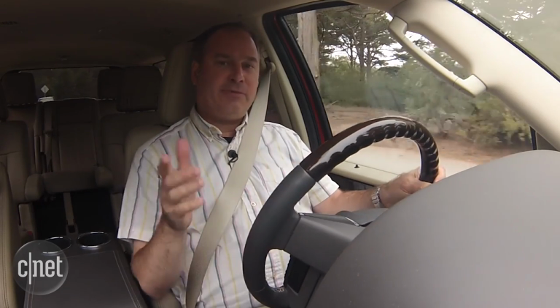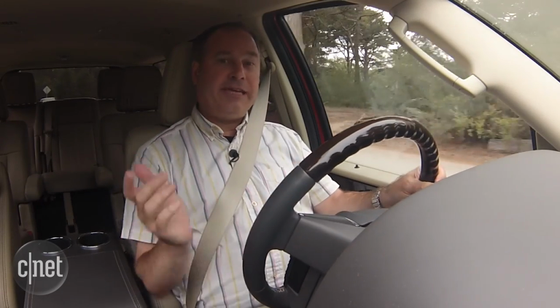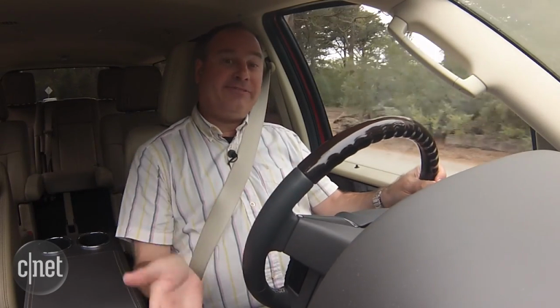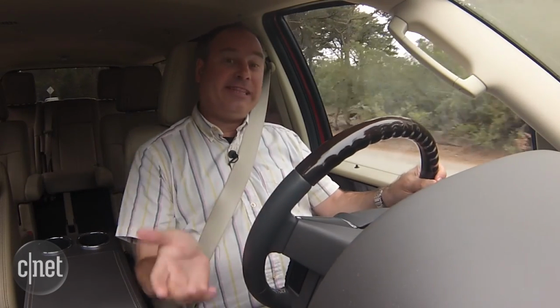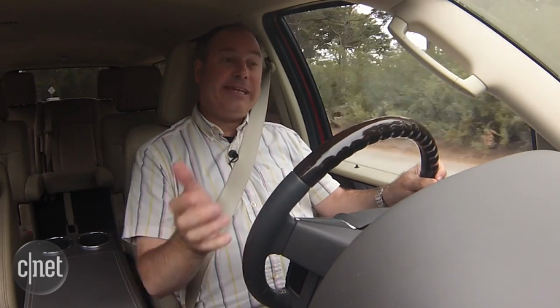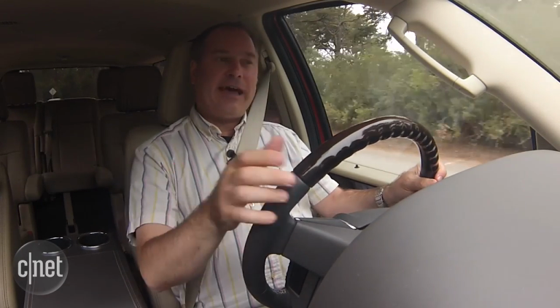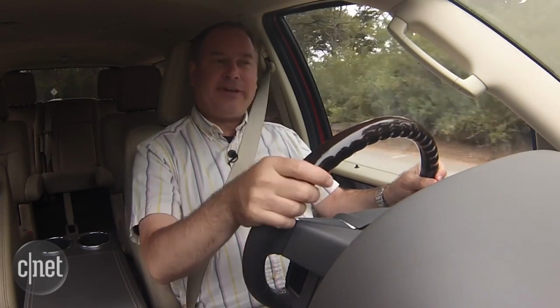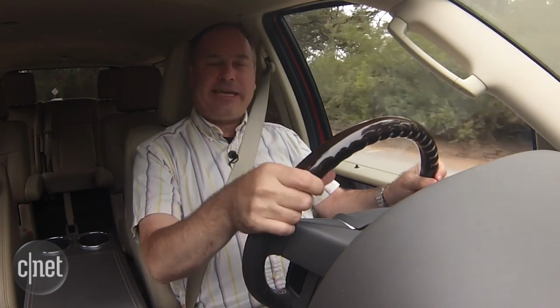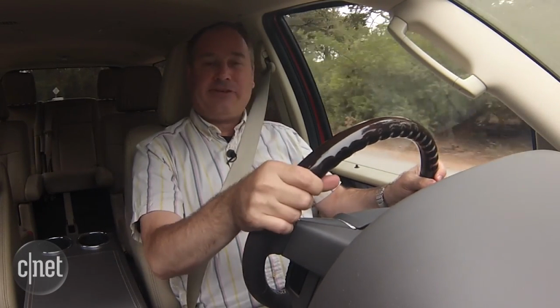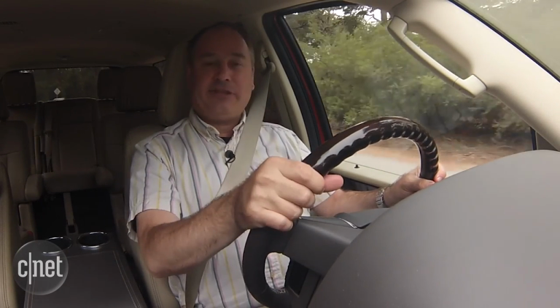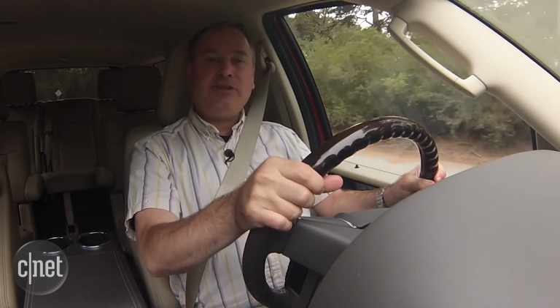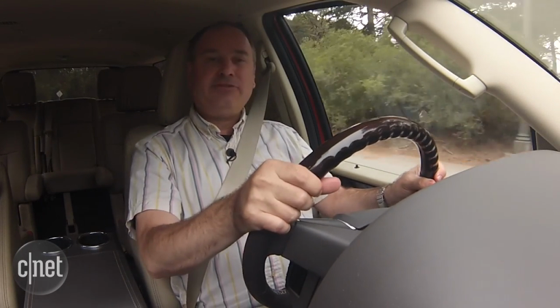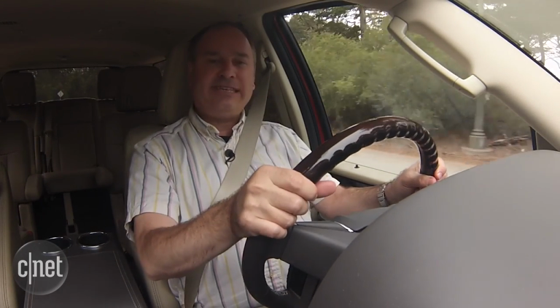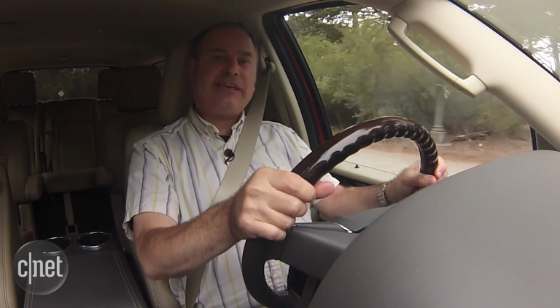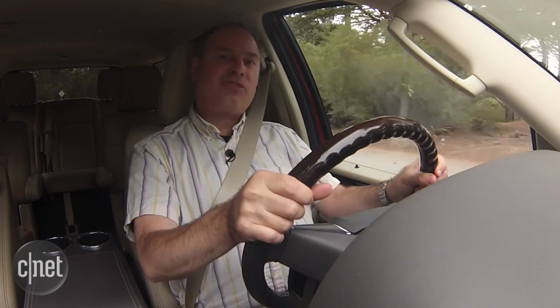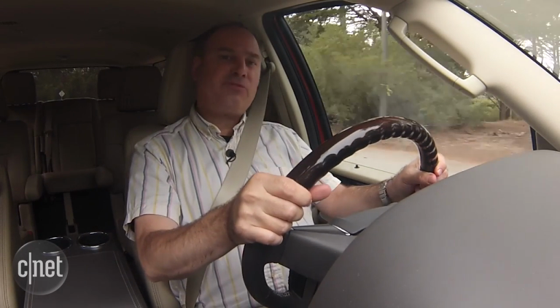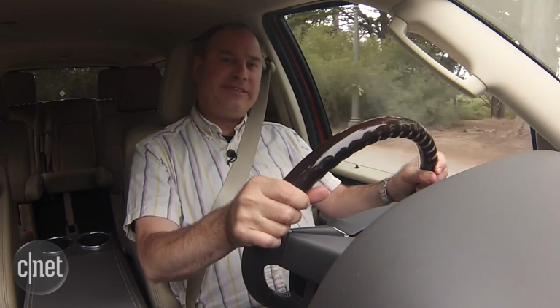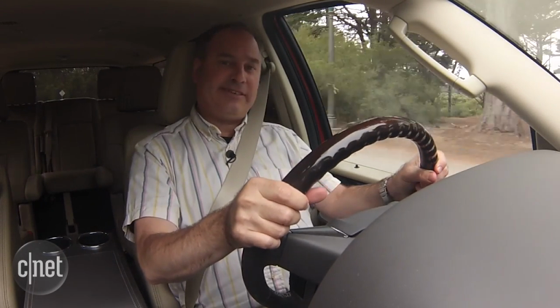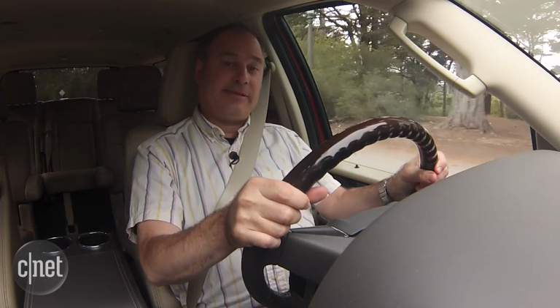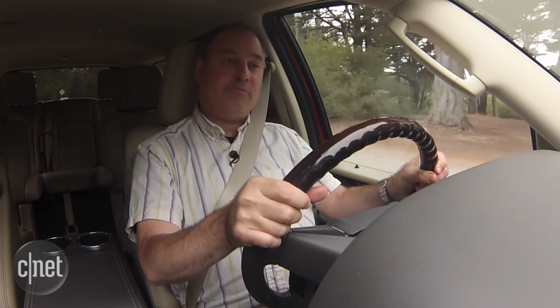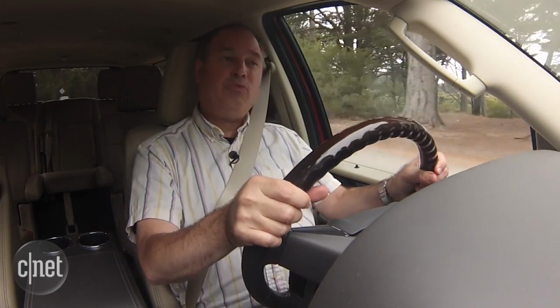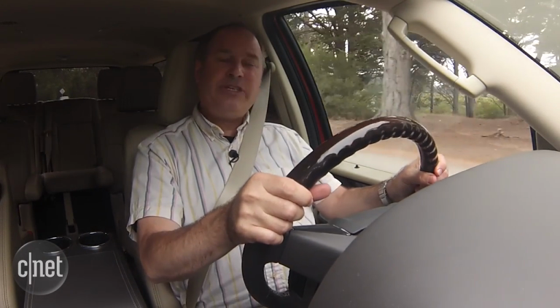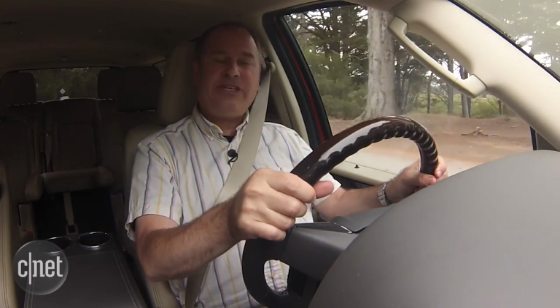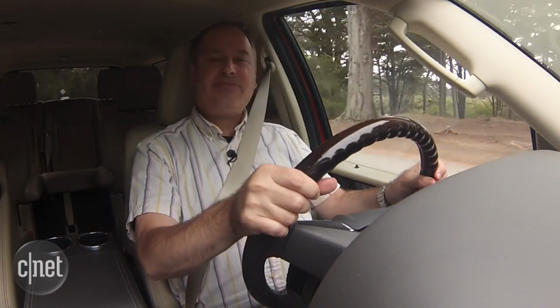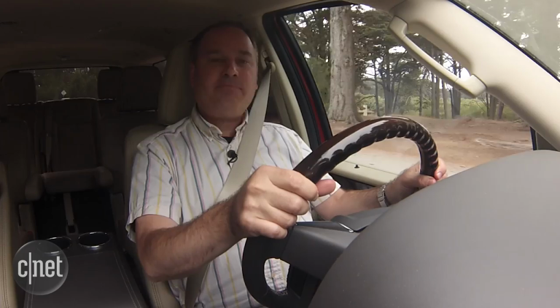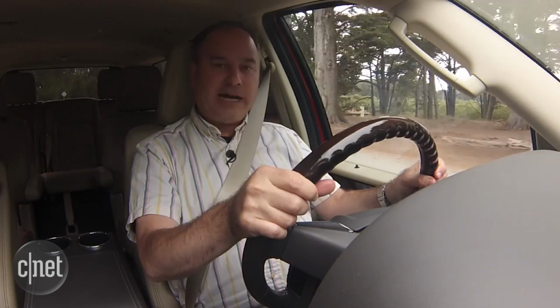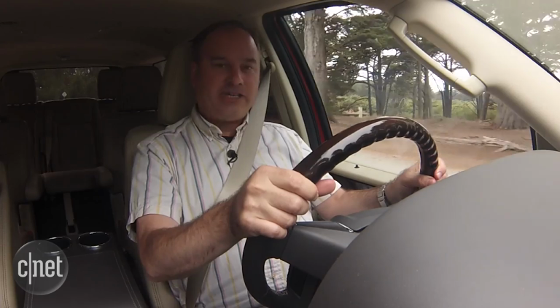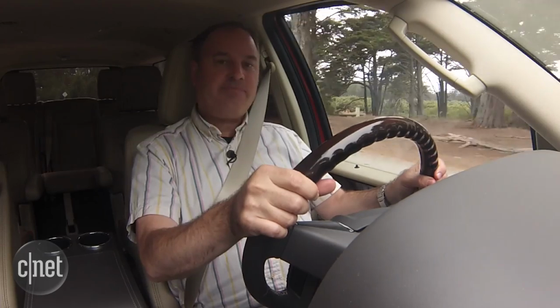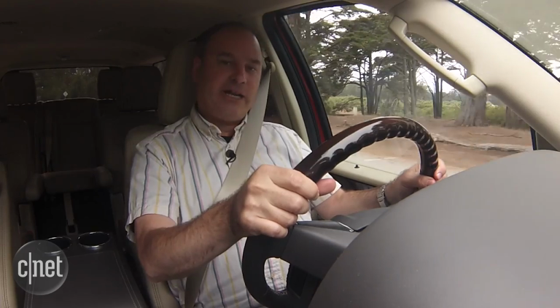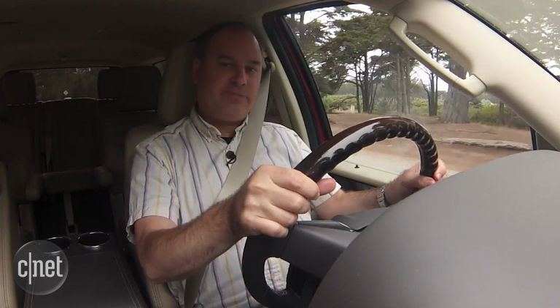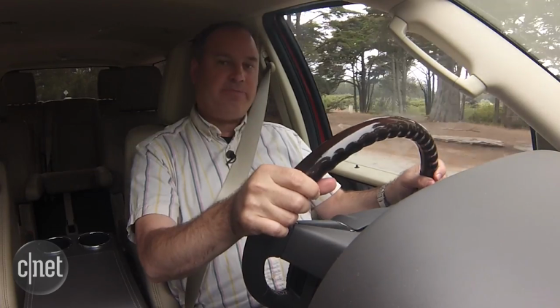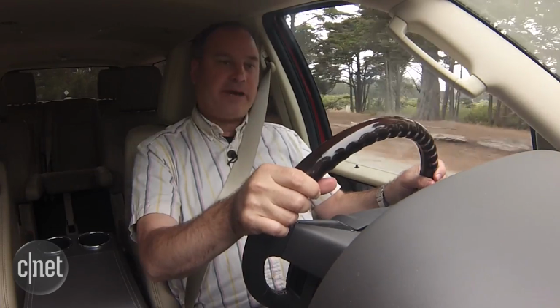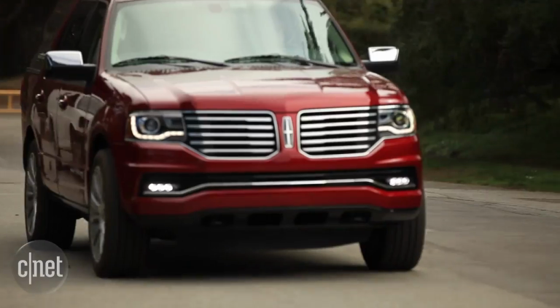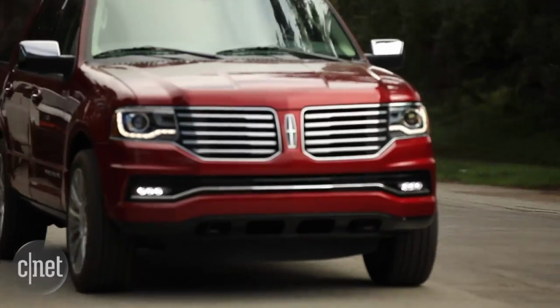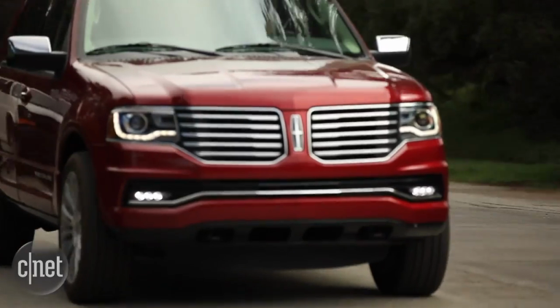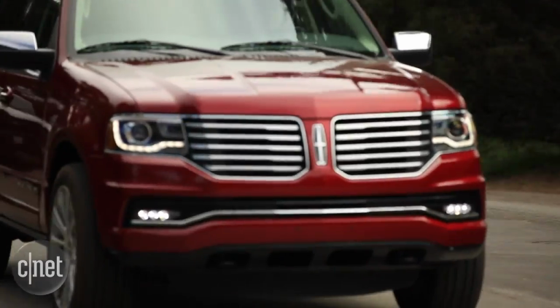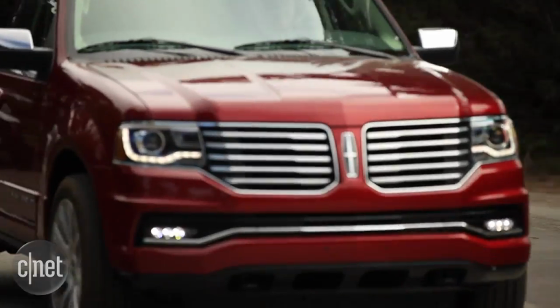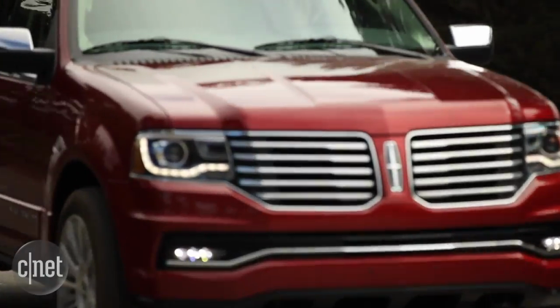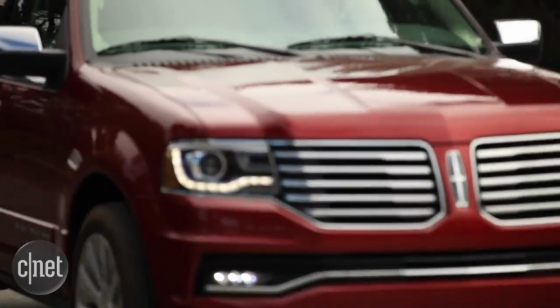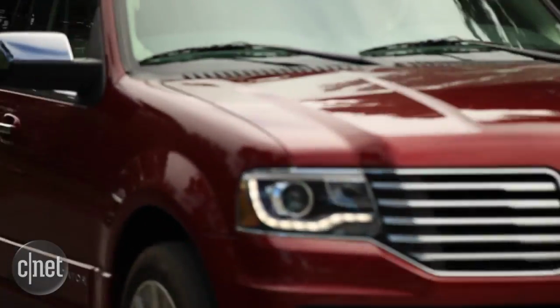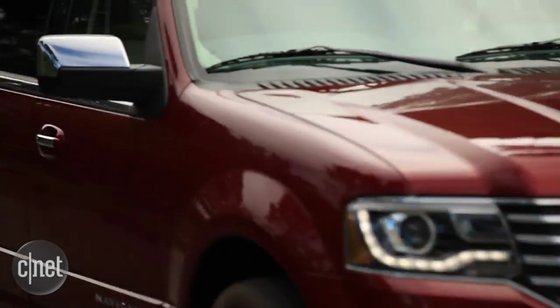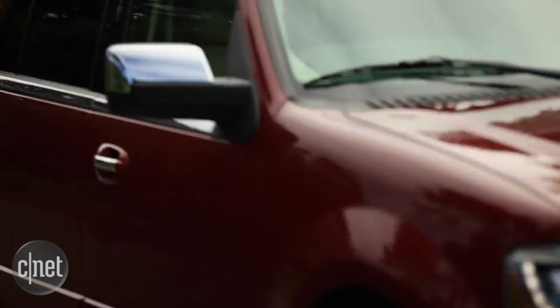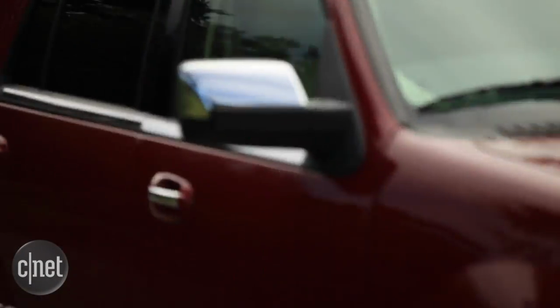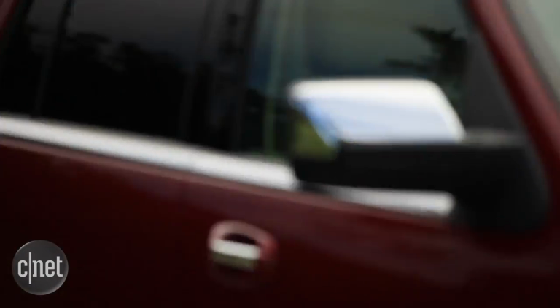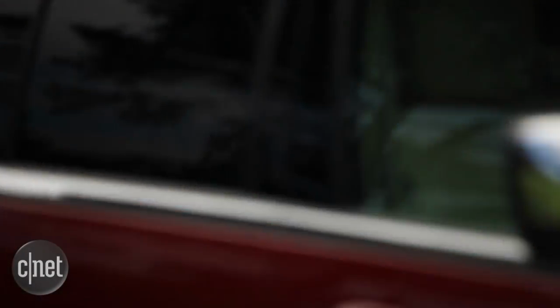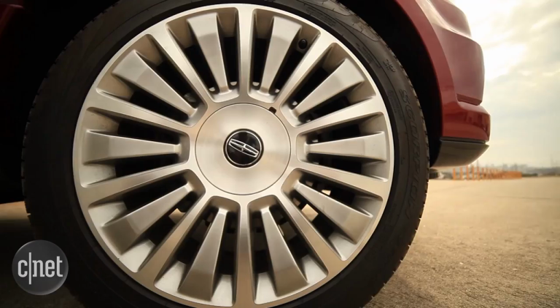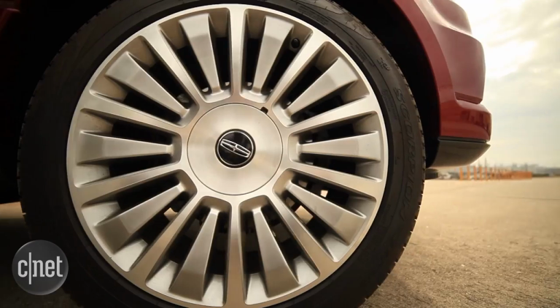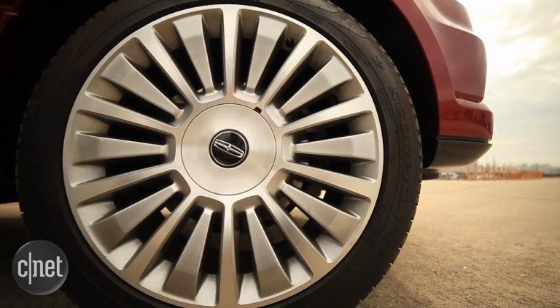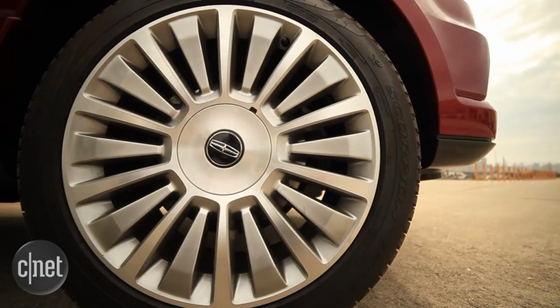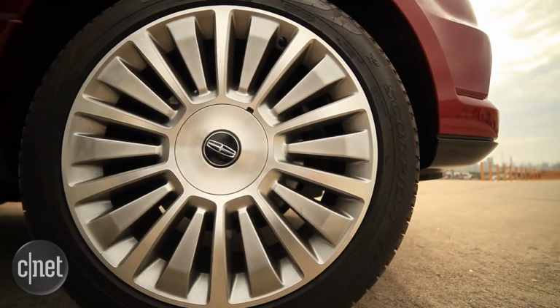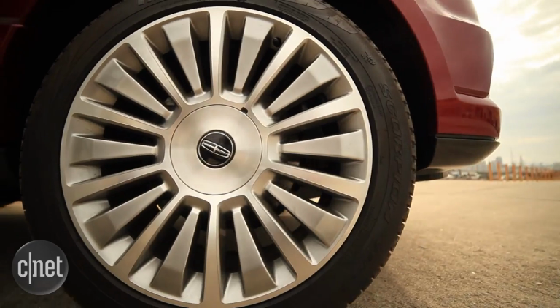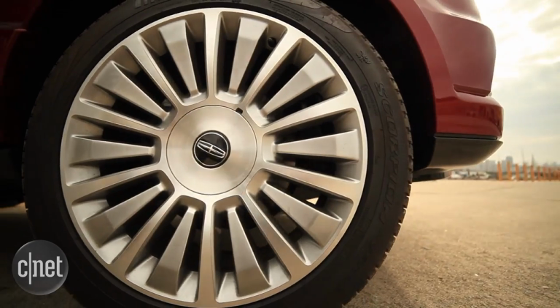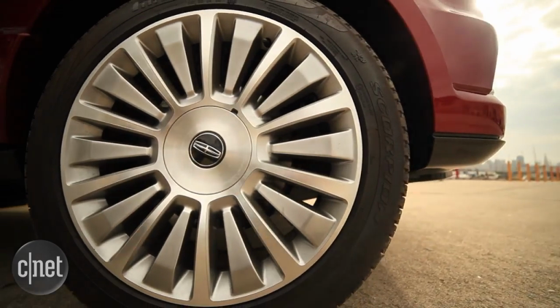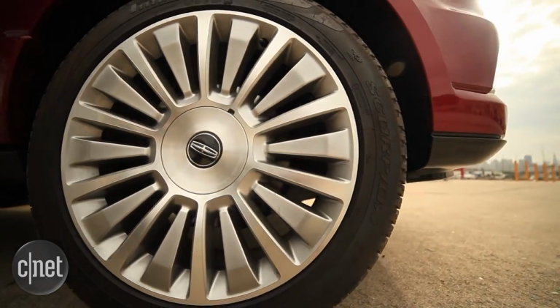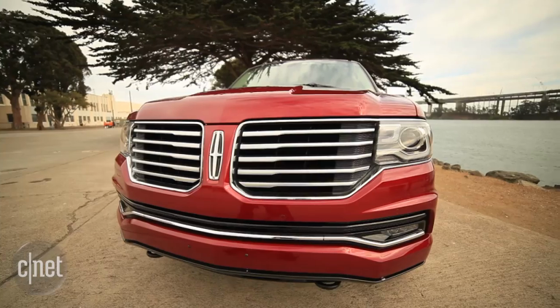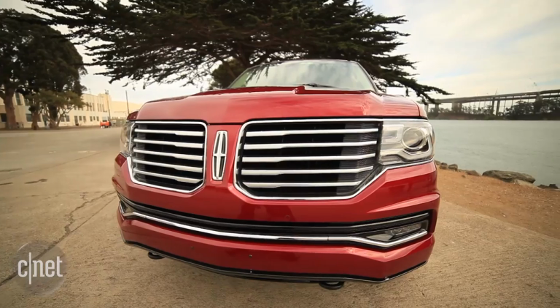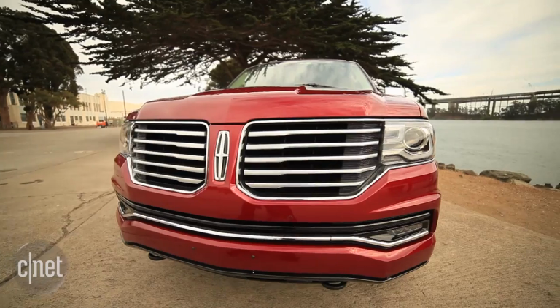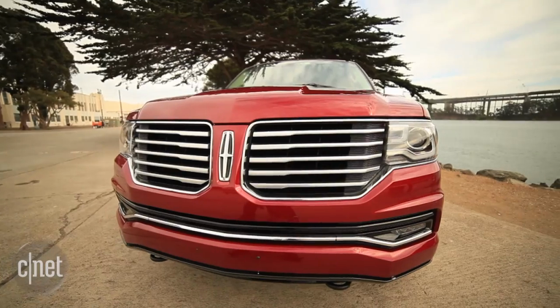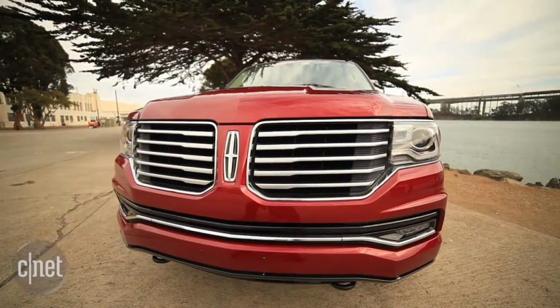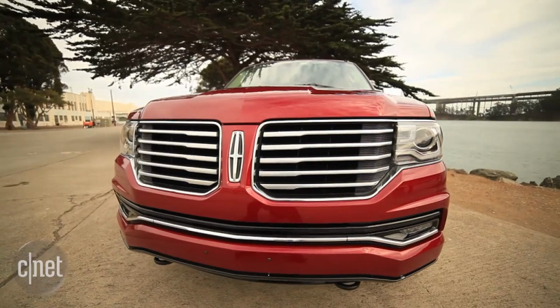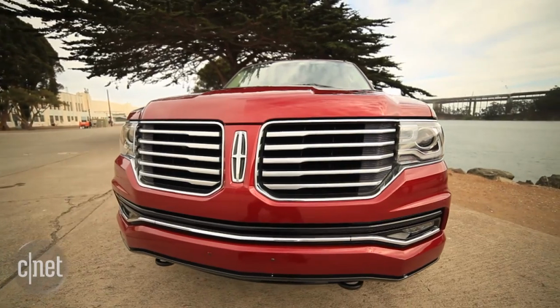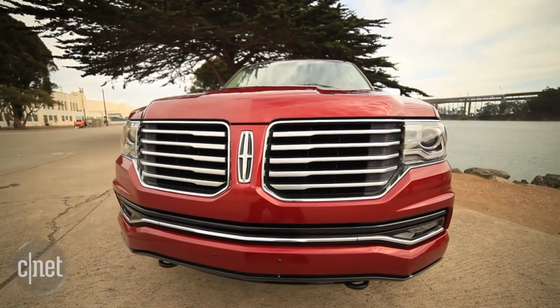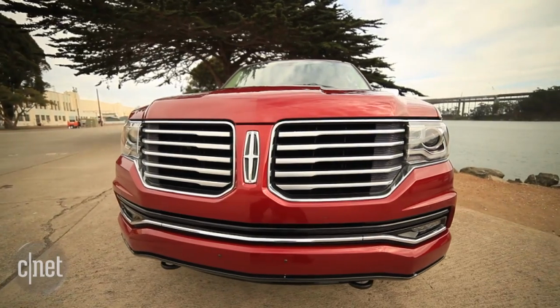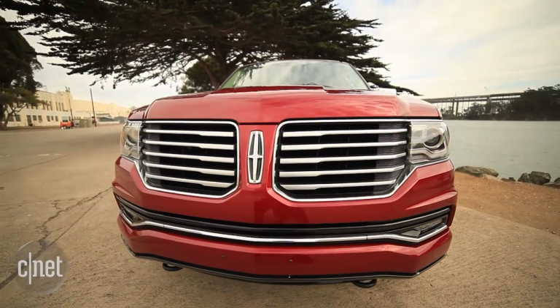Lincoln should be giving the Navigator the new Sync 3 system, which is much, much better.